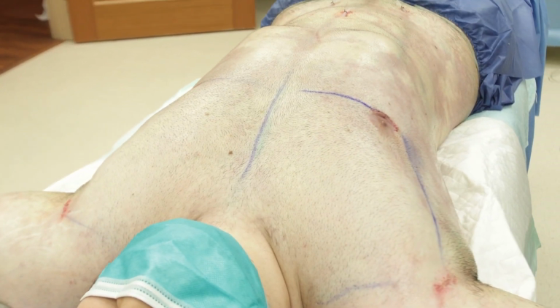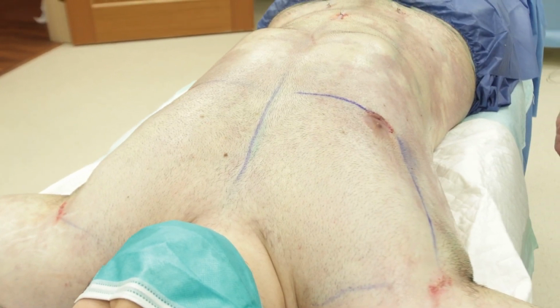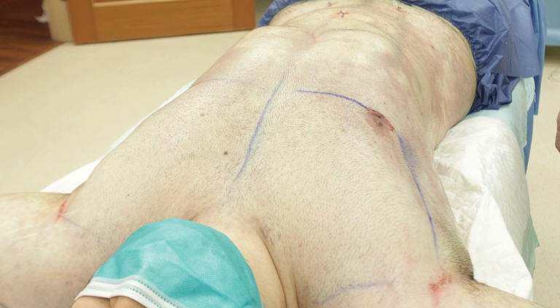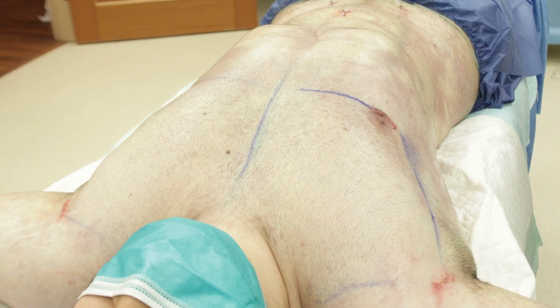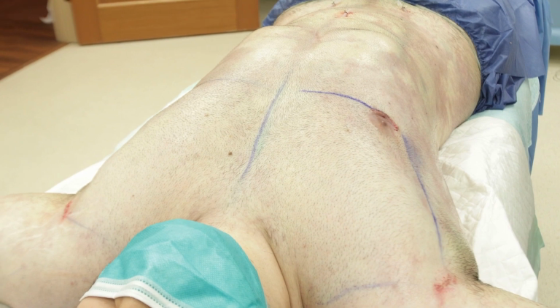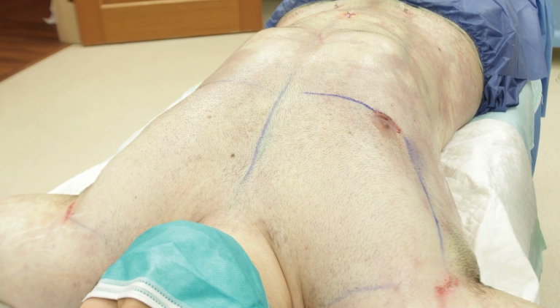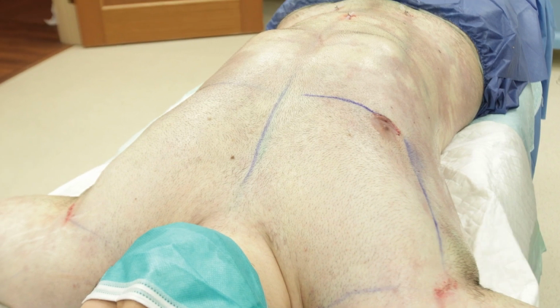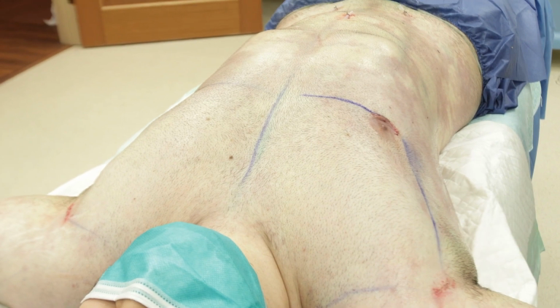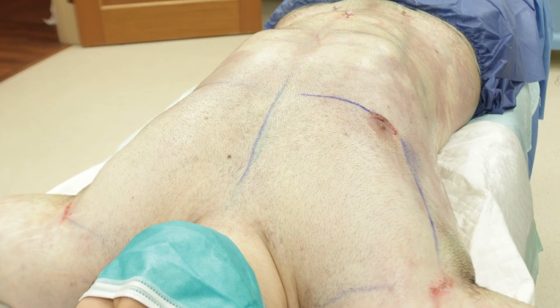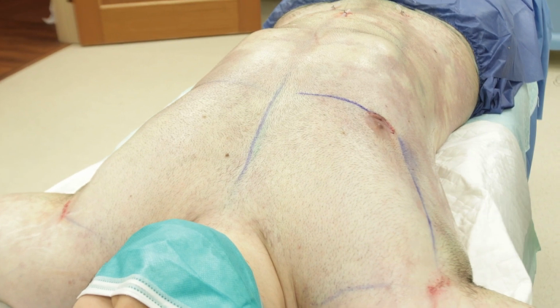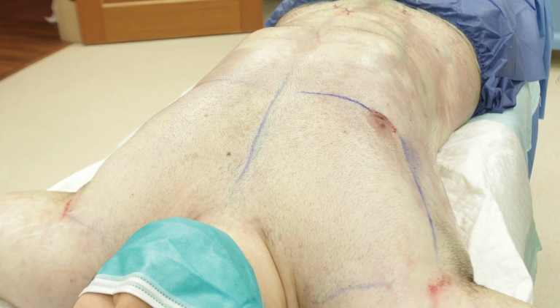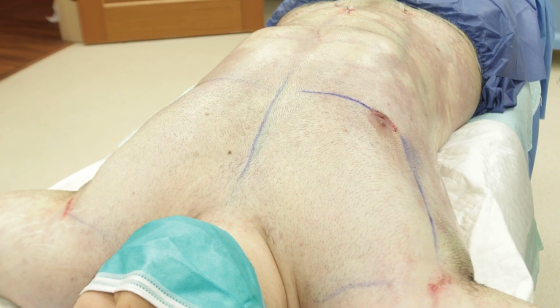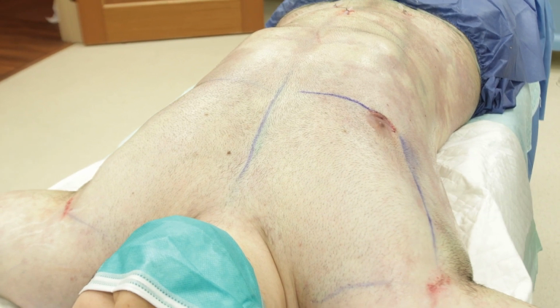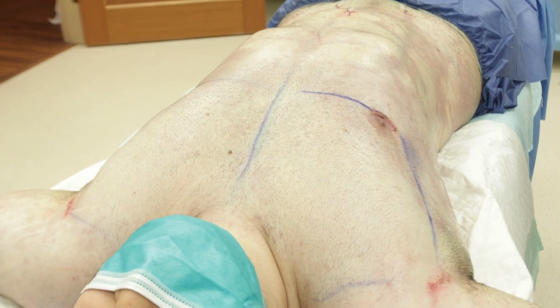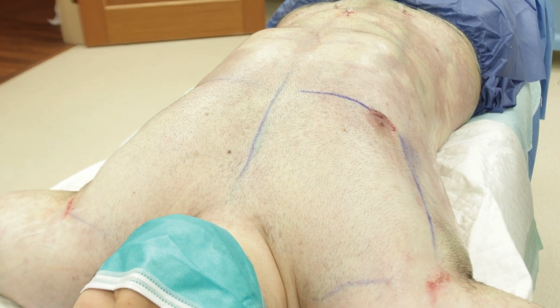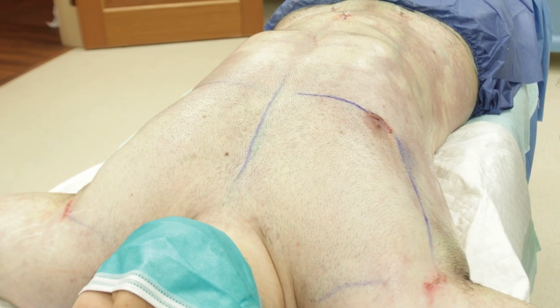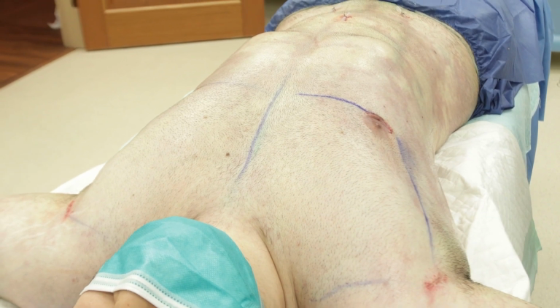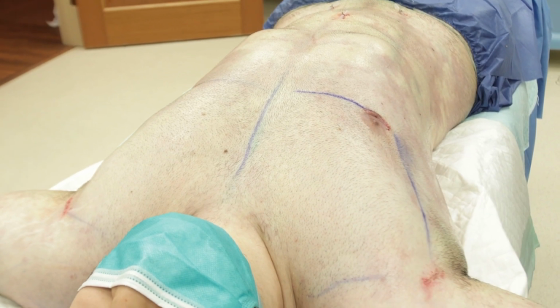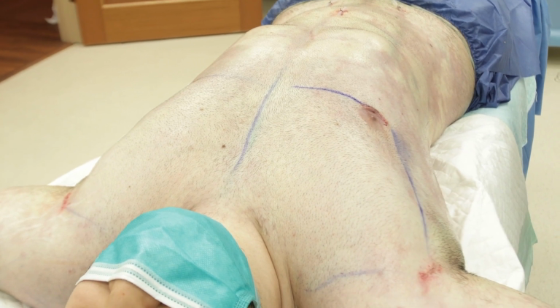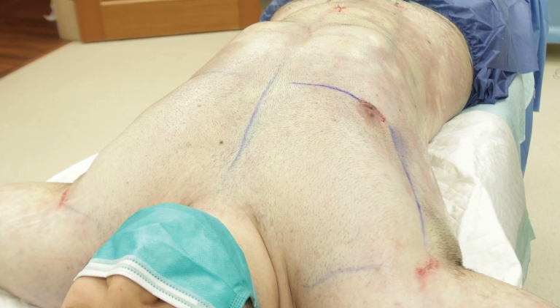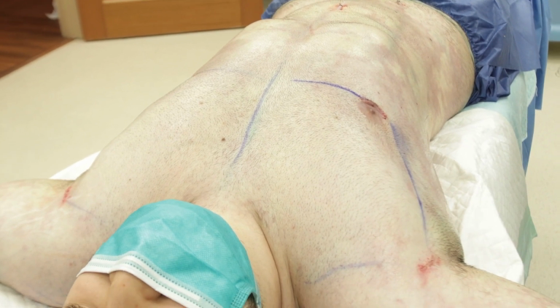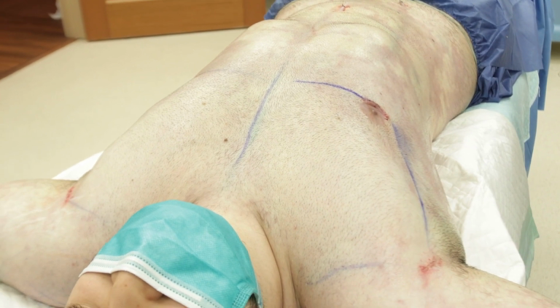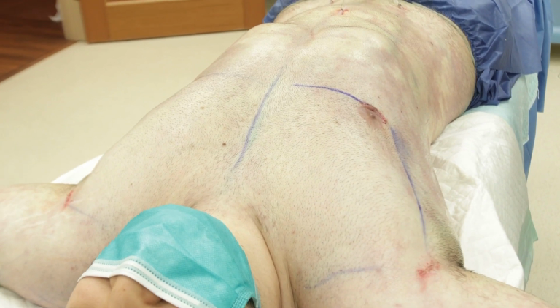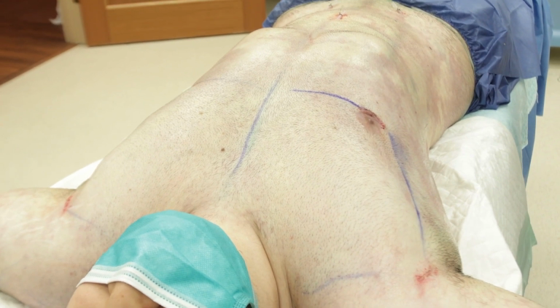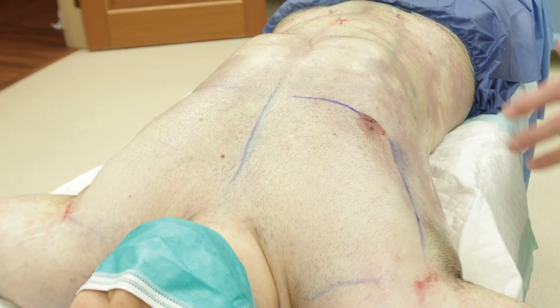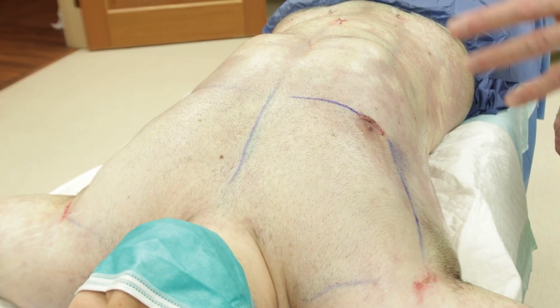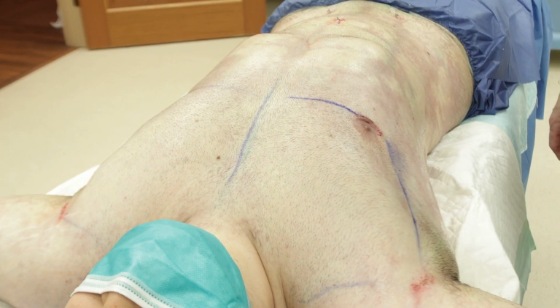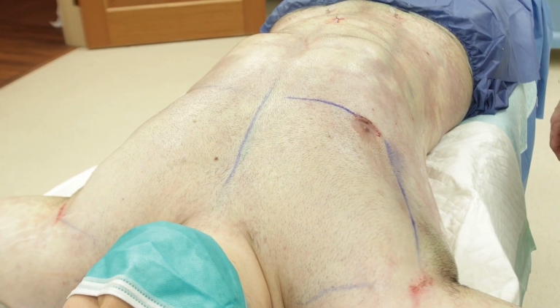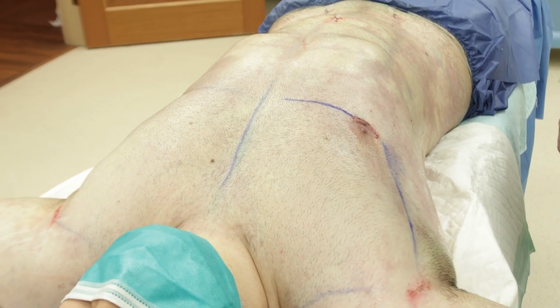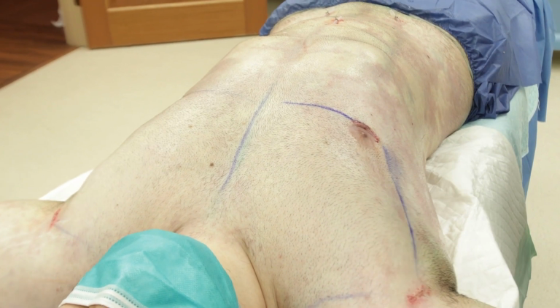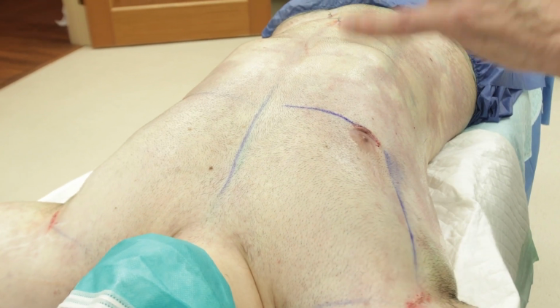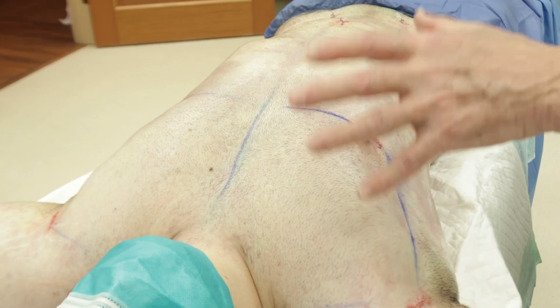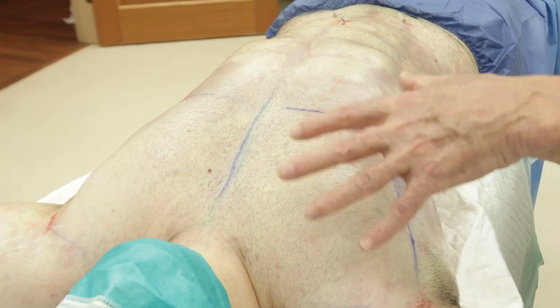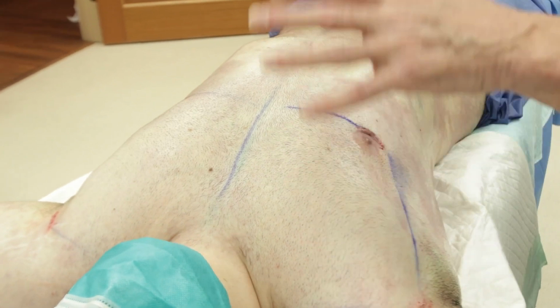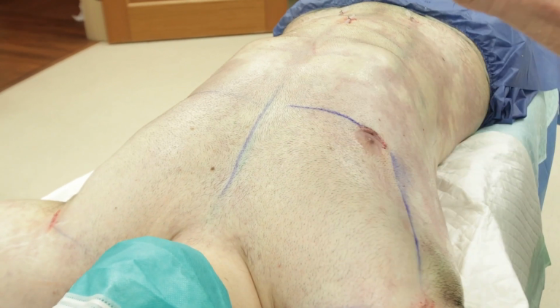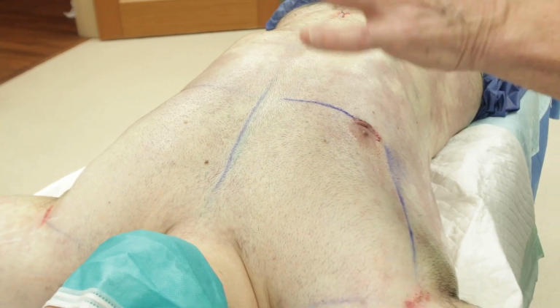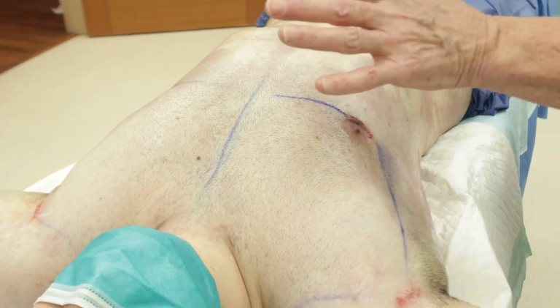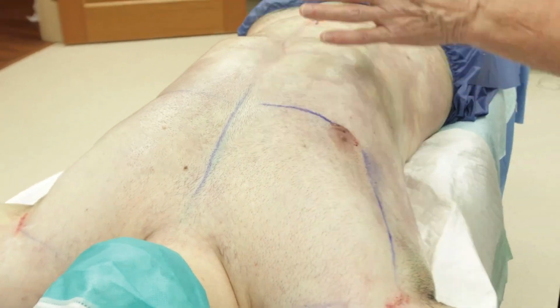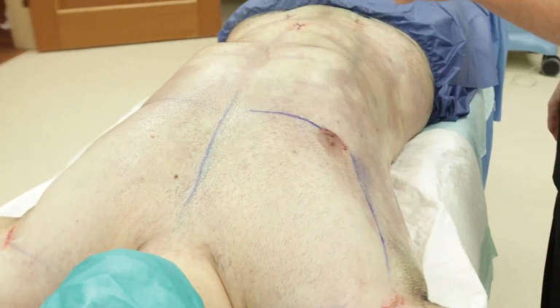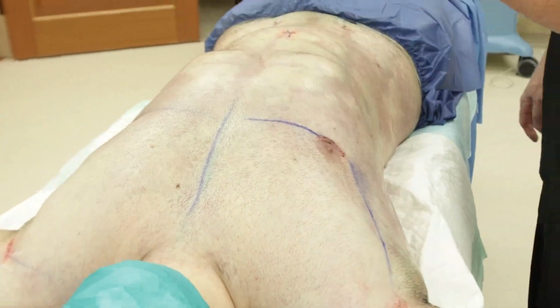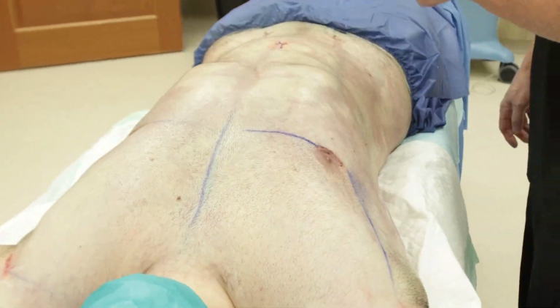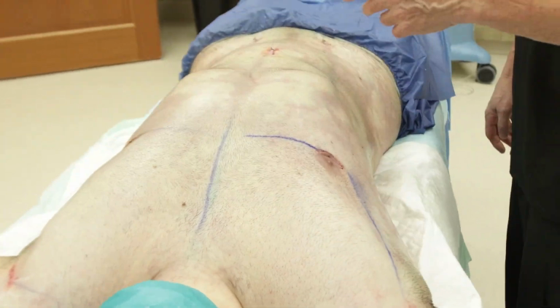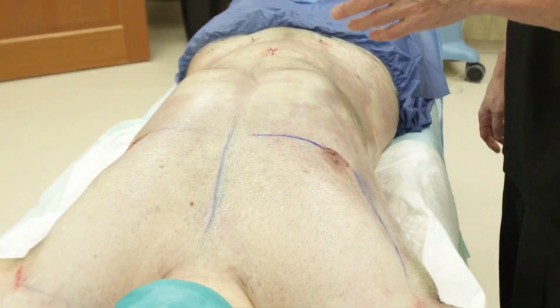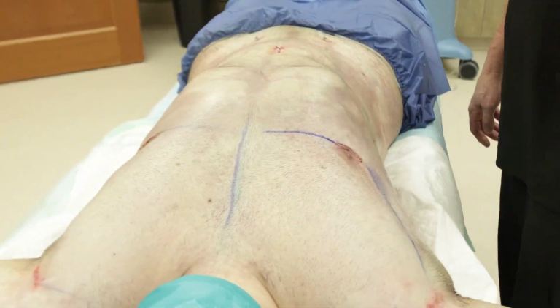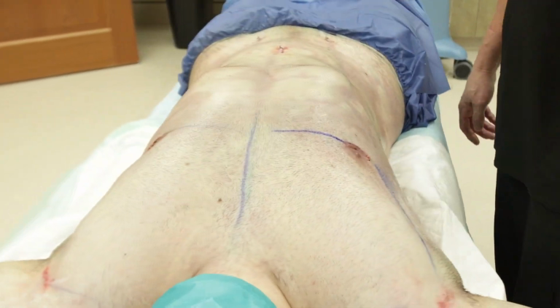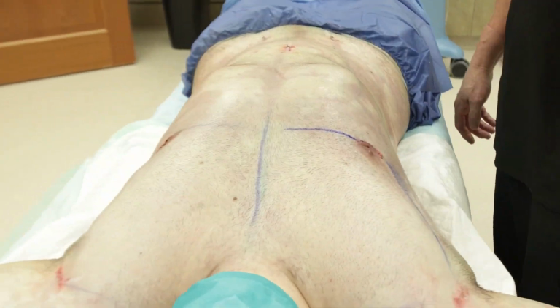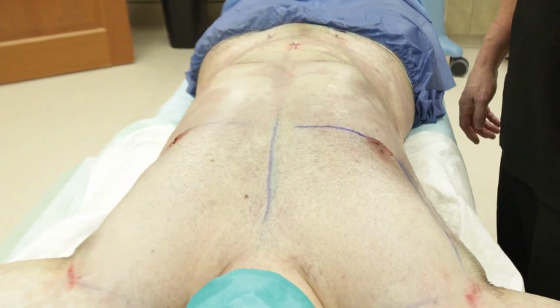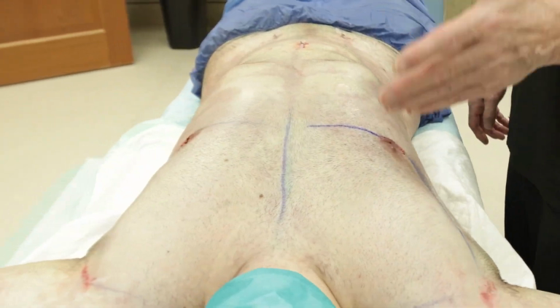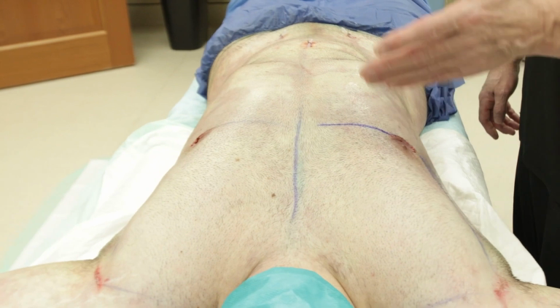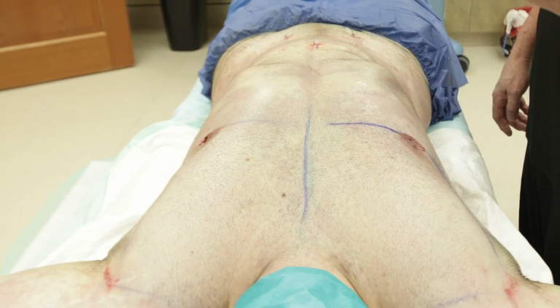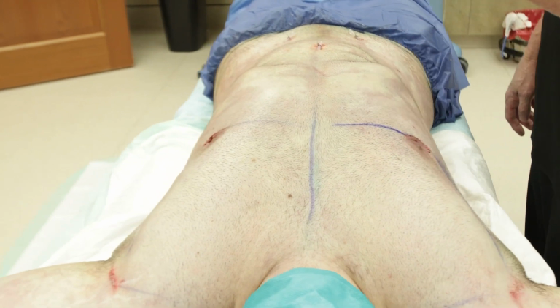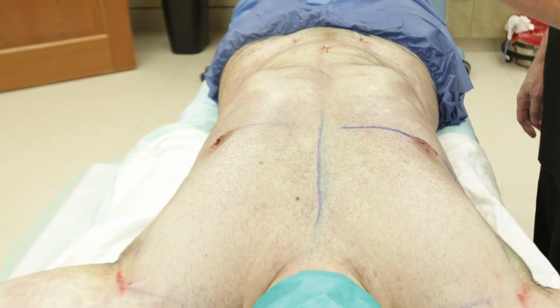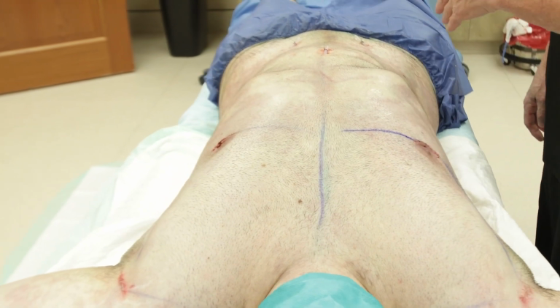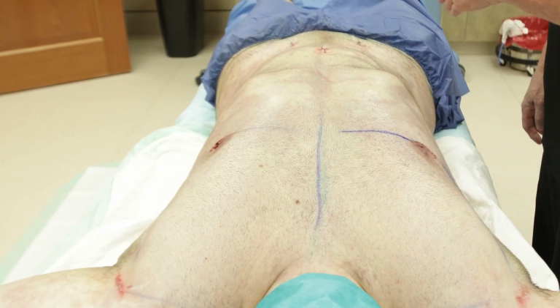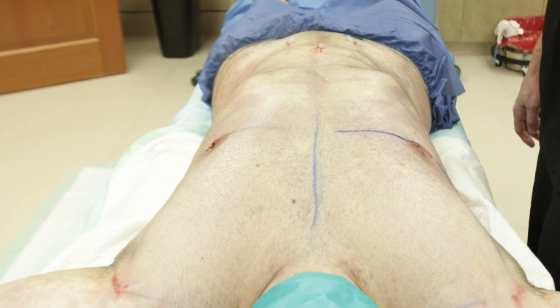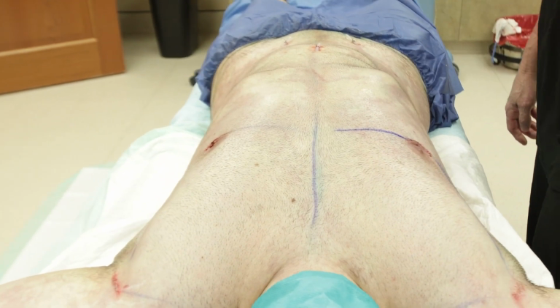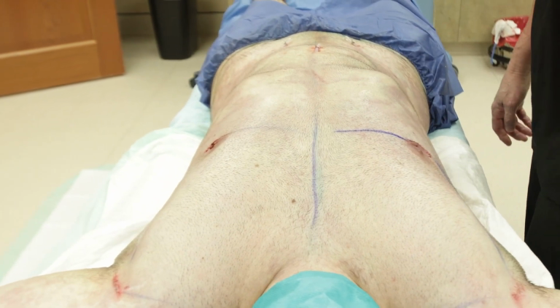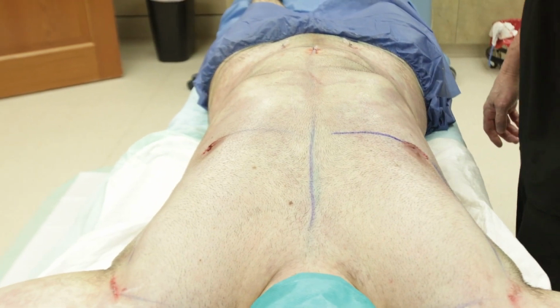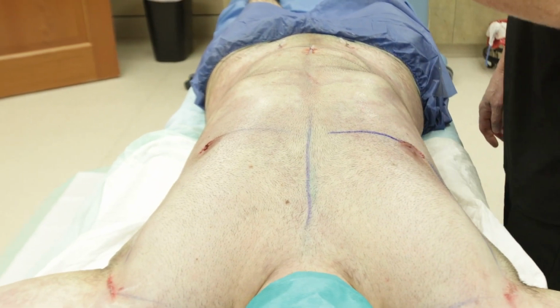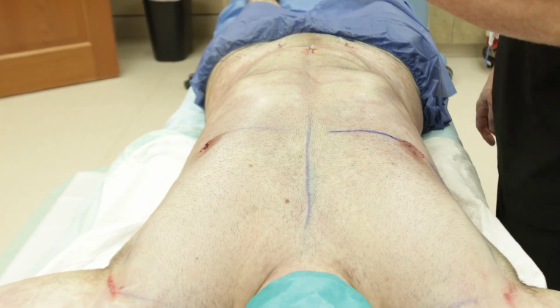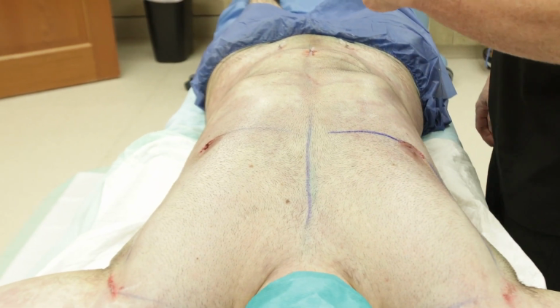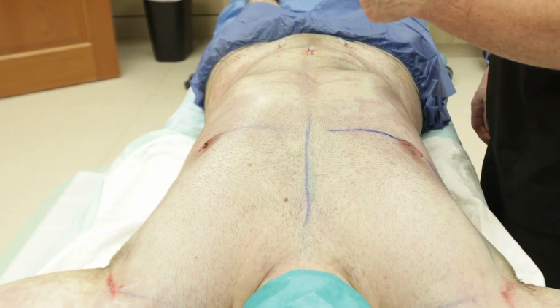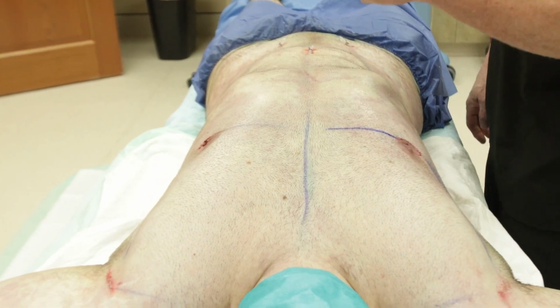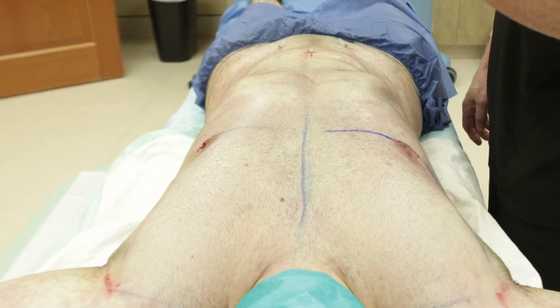We did Renuvion J-plasma to tighten everything — up the chest and the full abdomen, what I call from neck to nuts, around the sides.